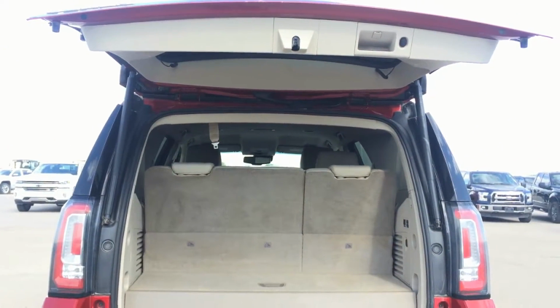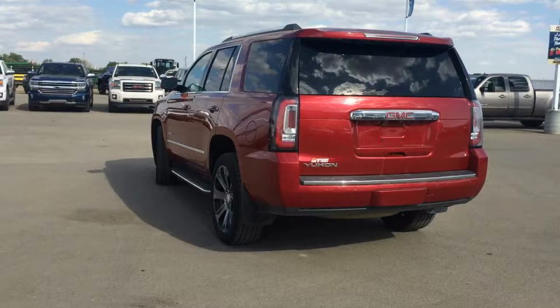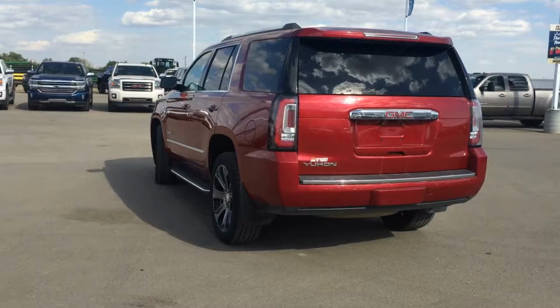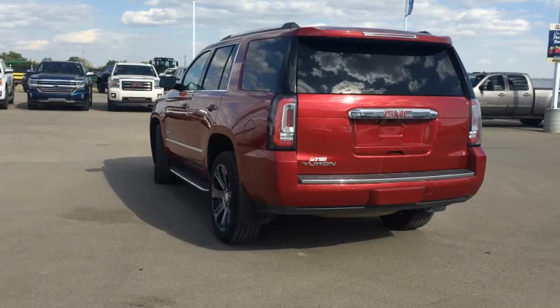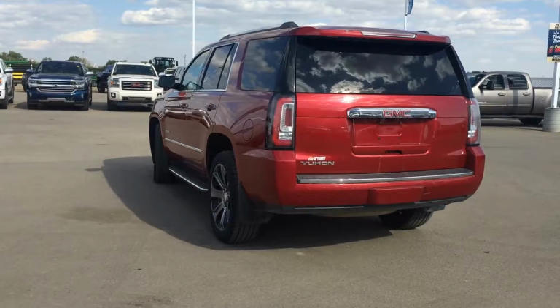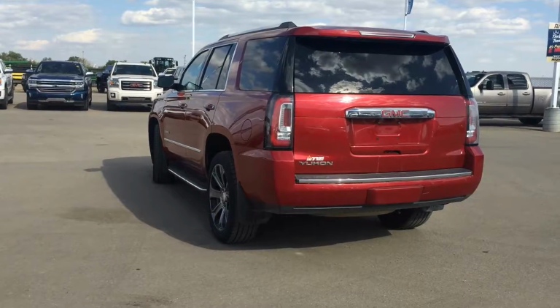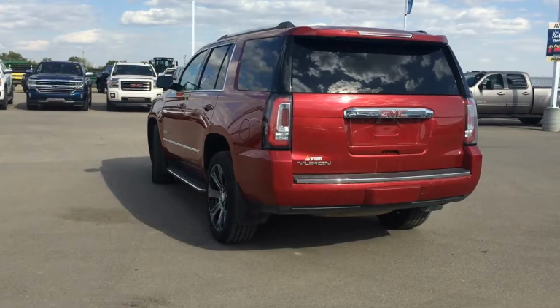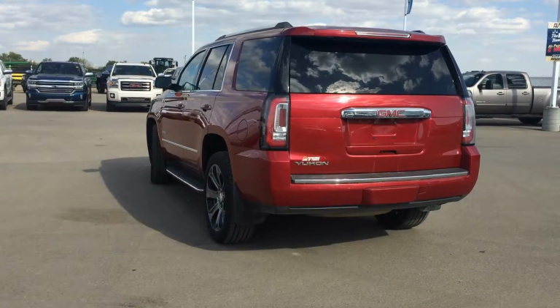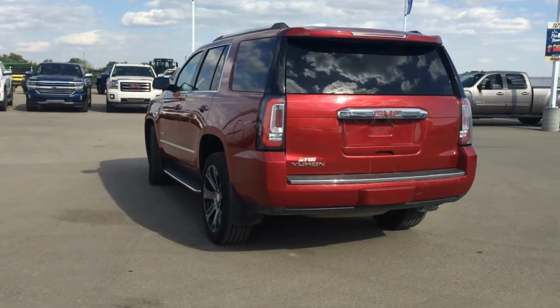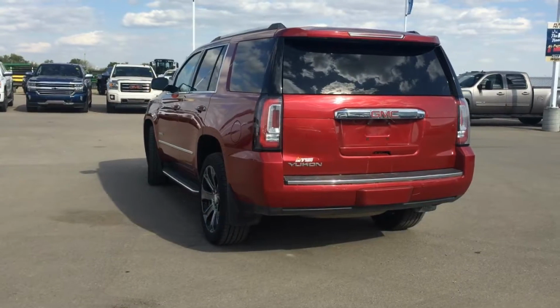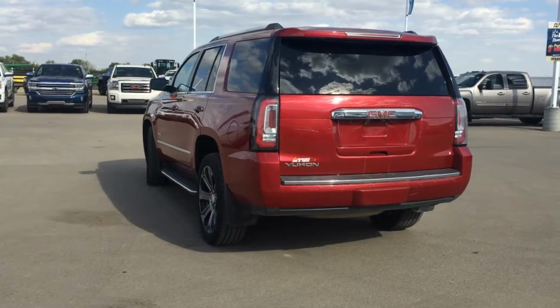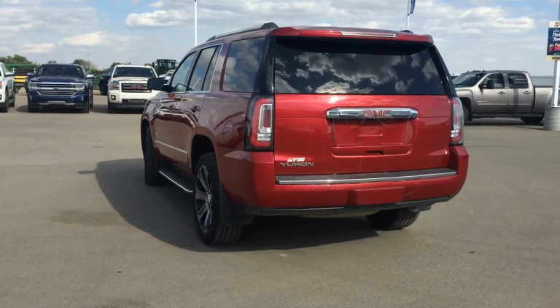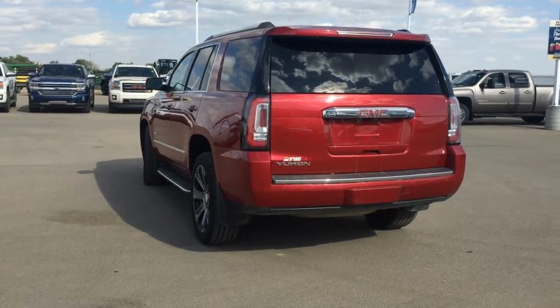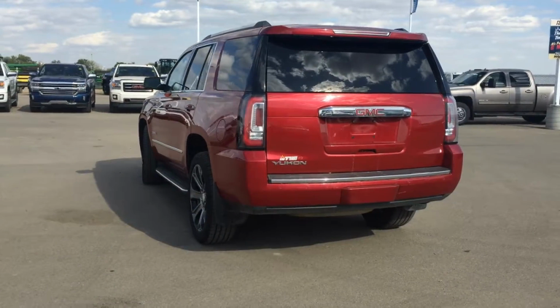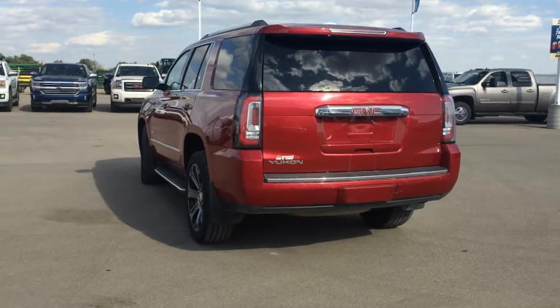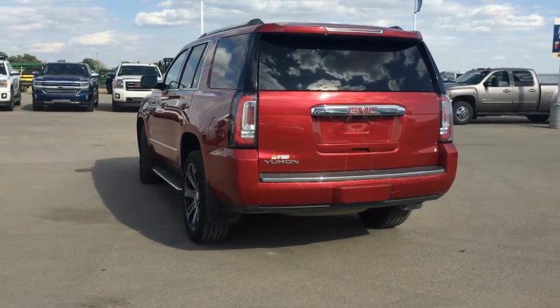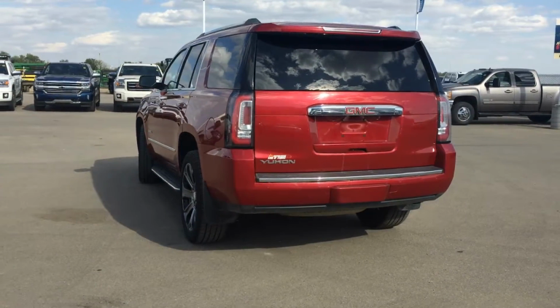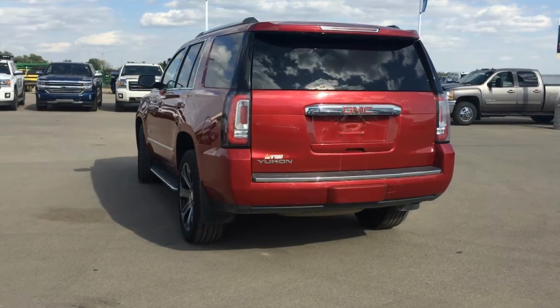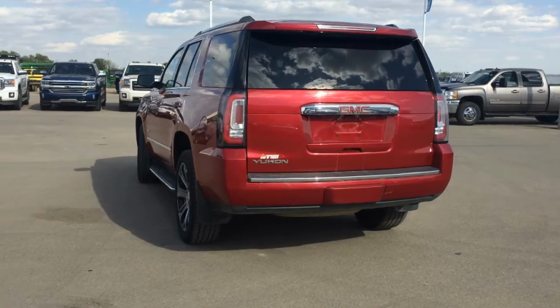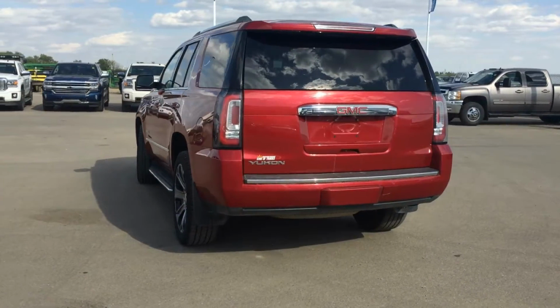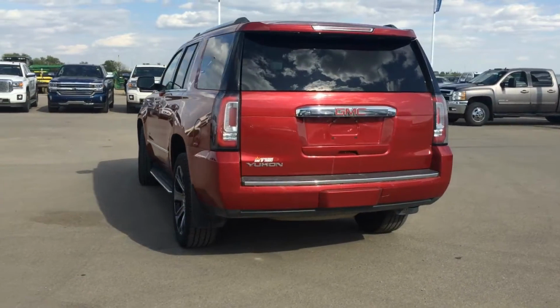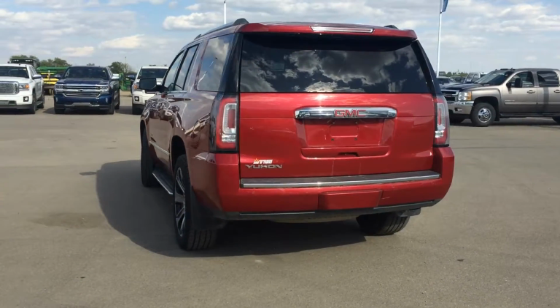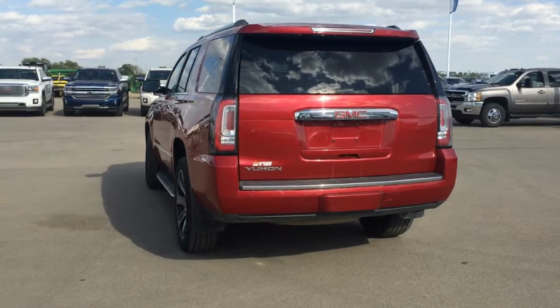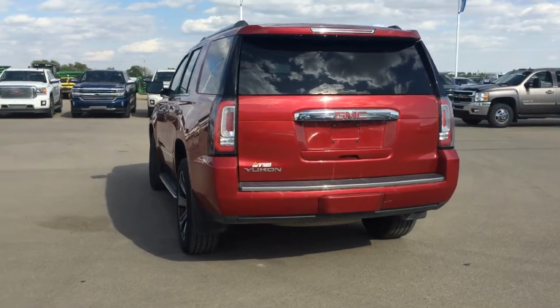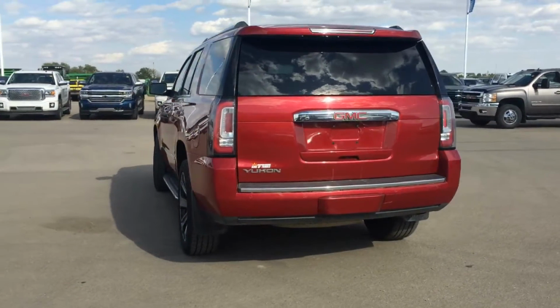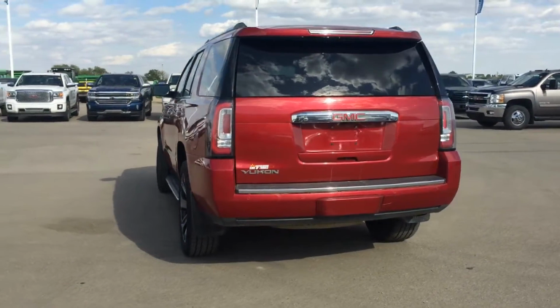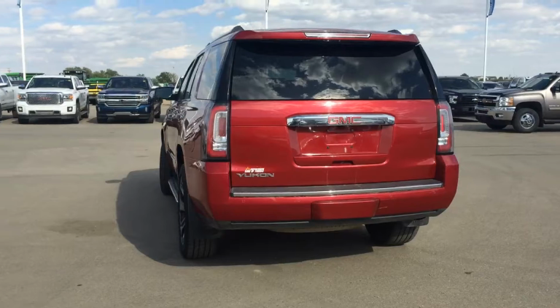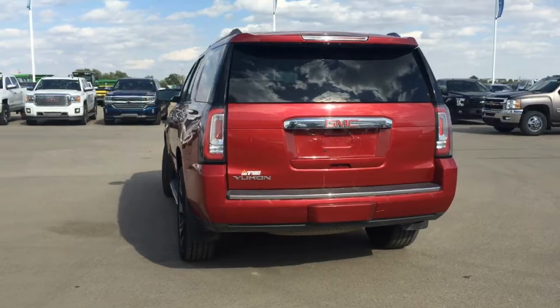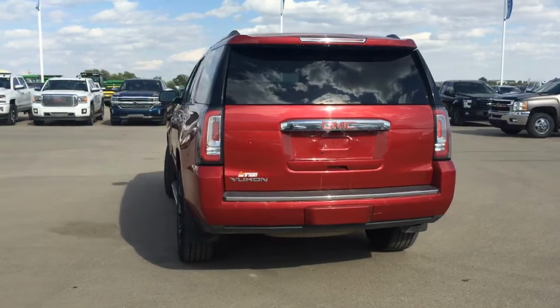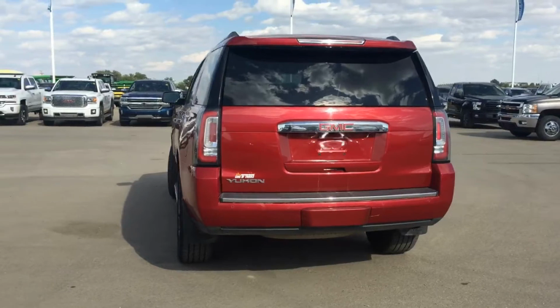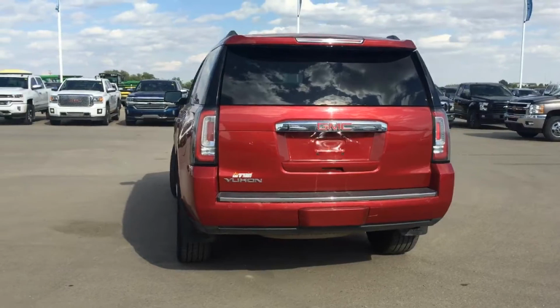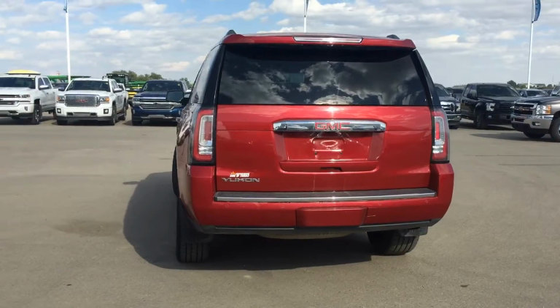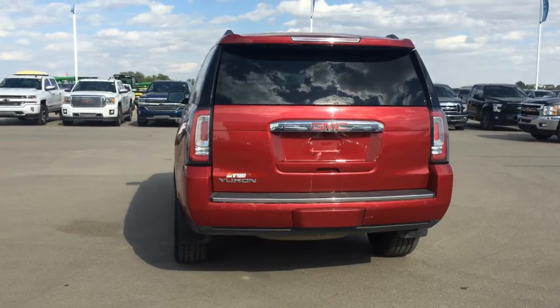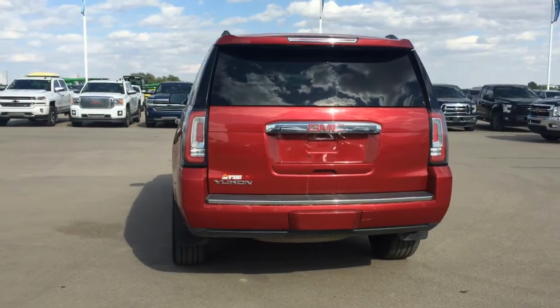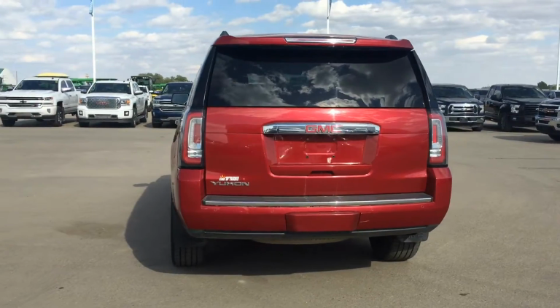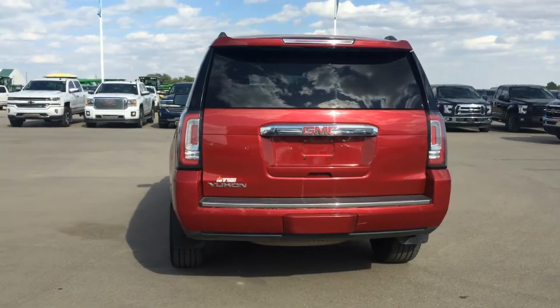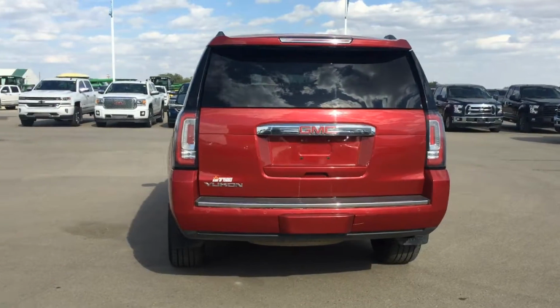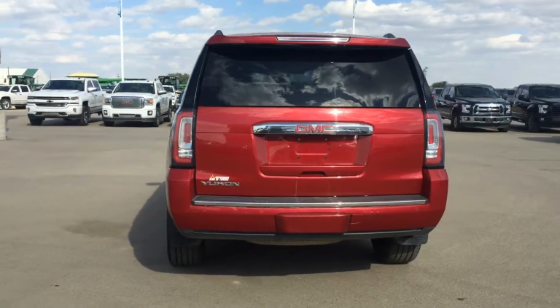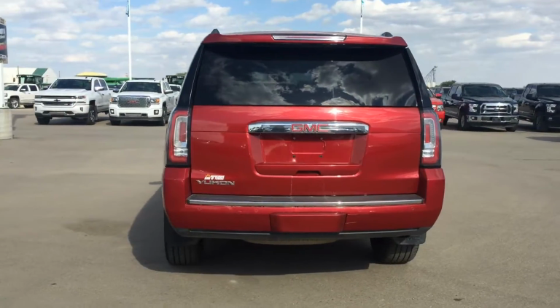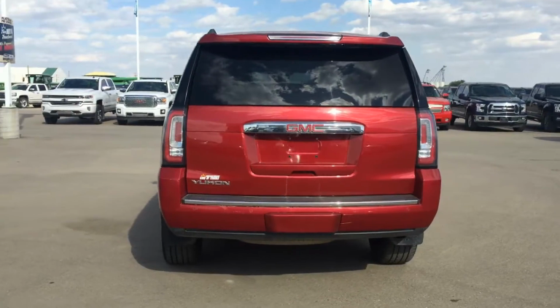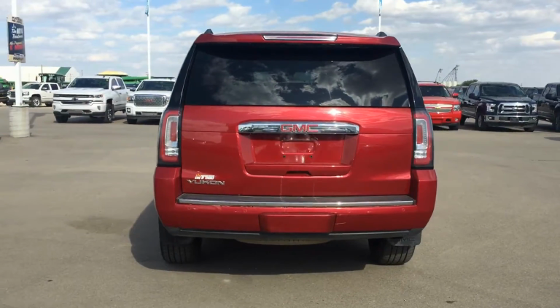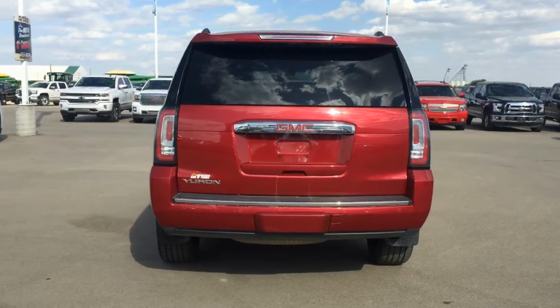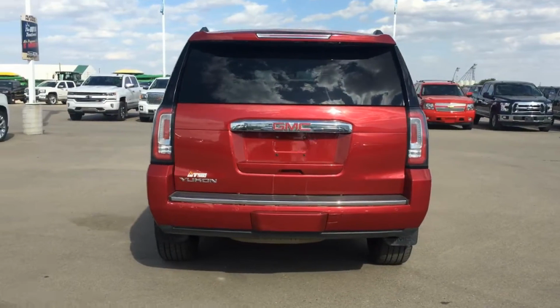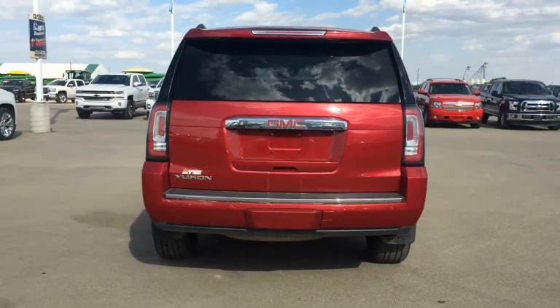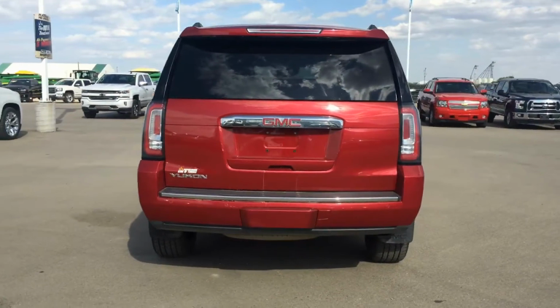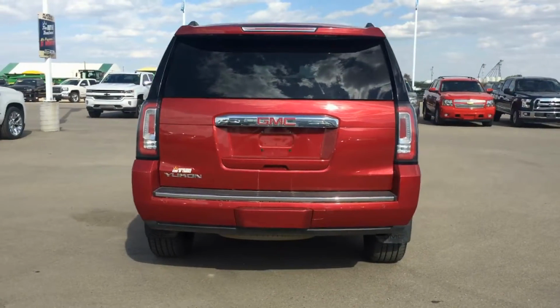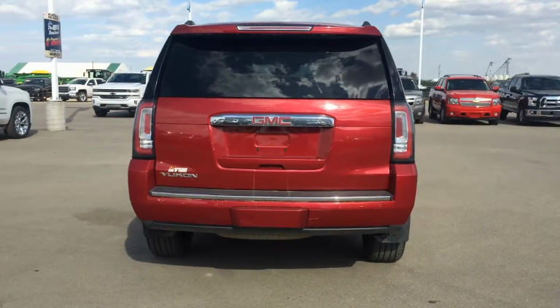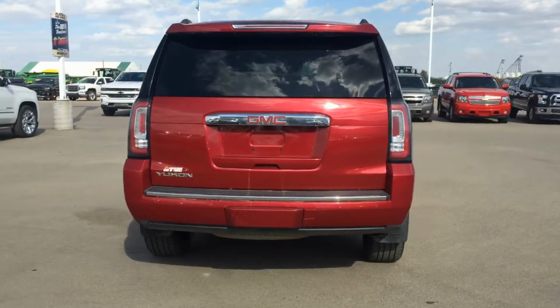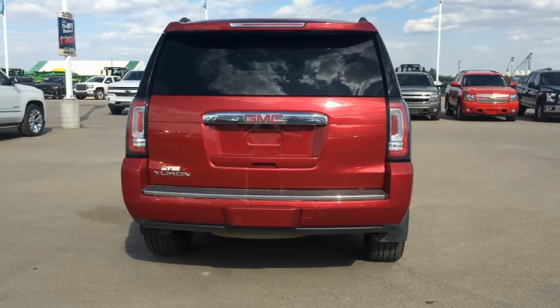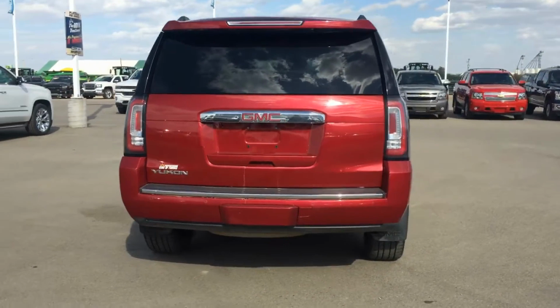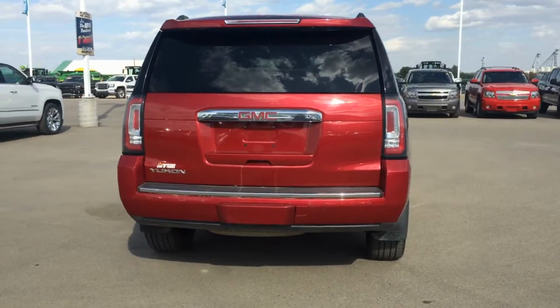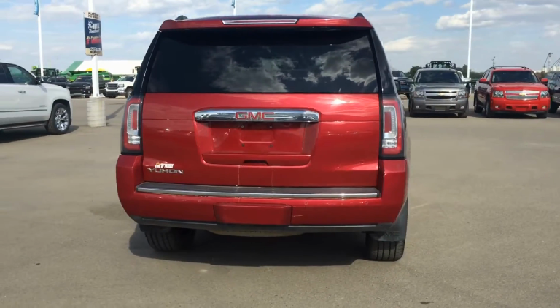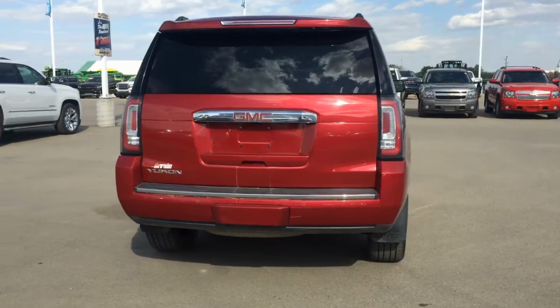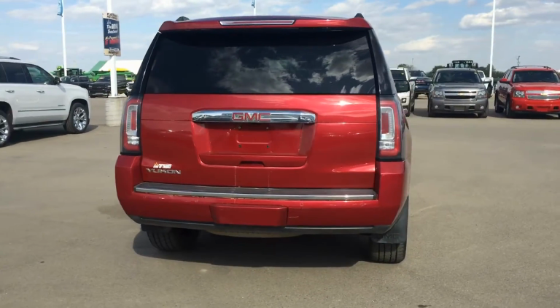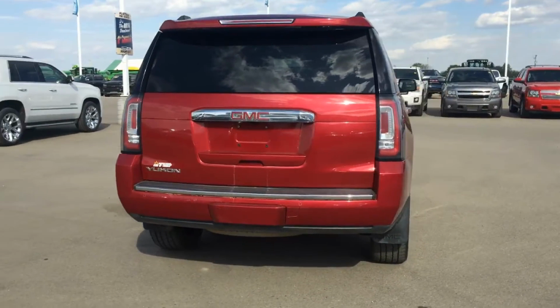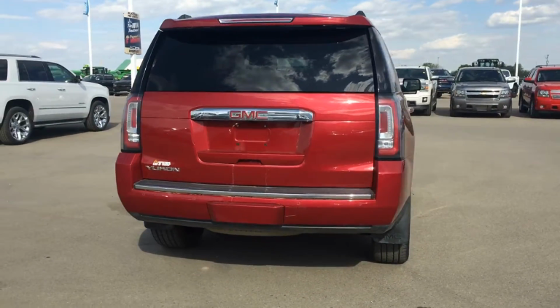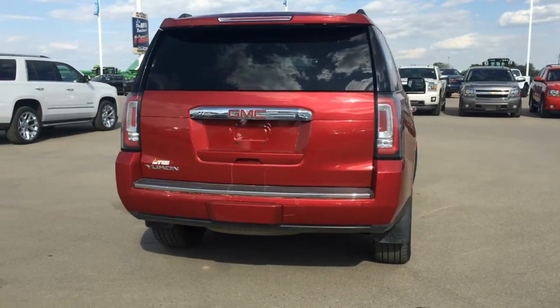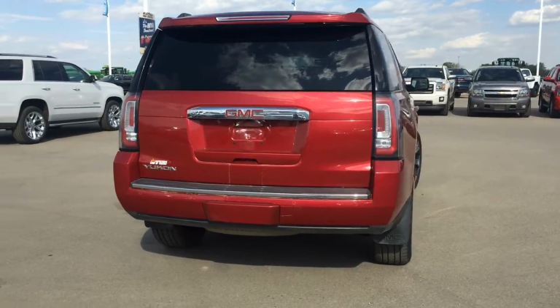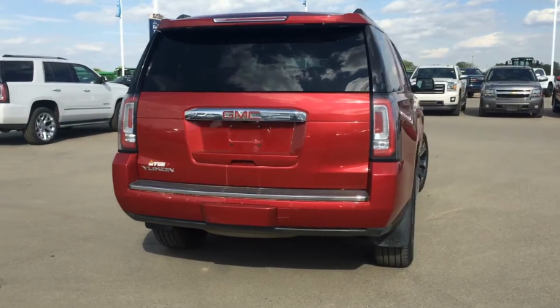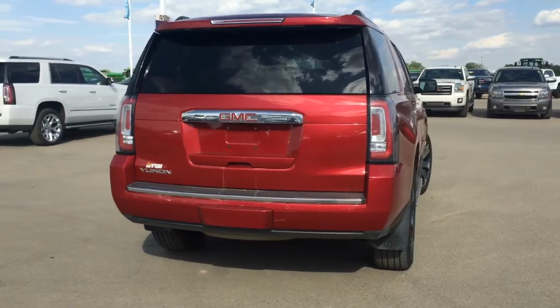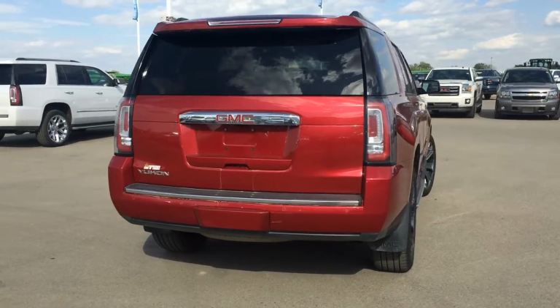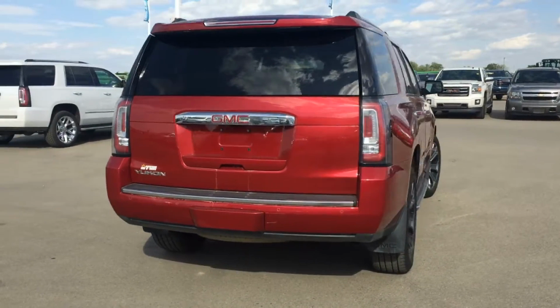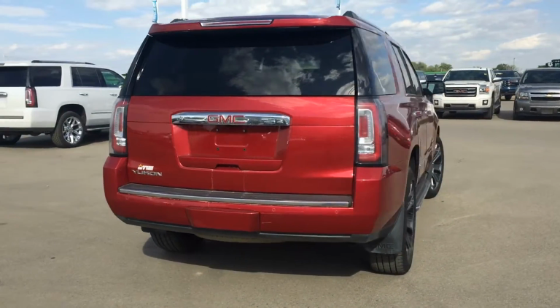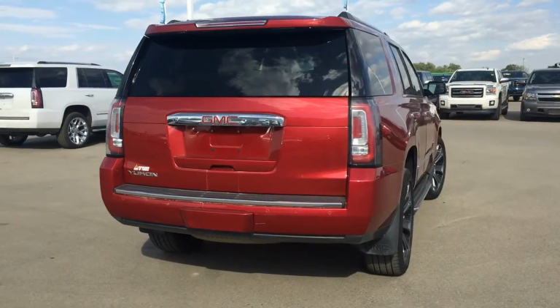This four wheel drive Yukon Denali is powered by the 6.2 litre engine and an 8 speed automatic transmission.